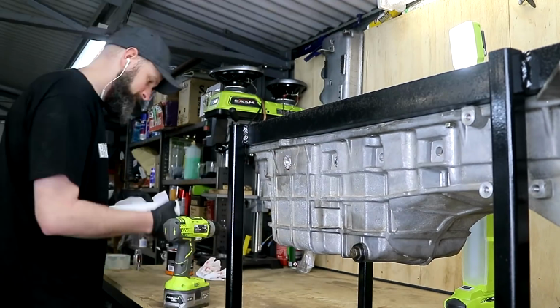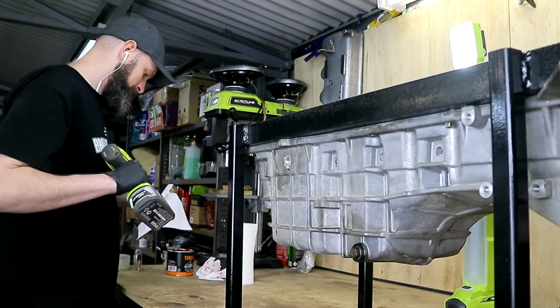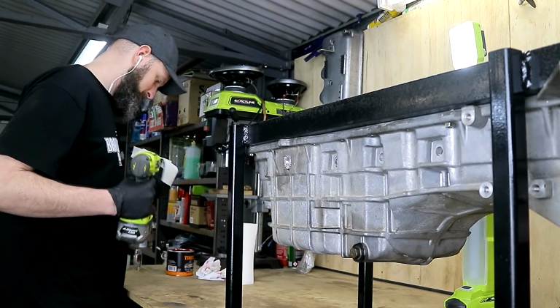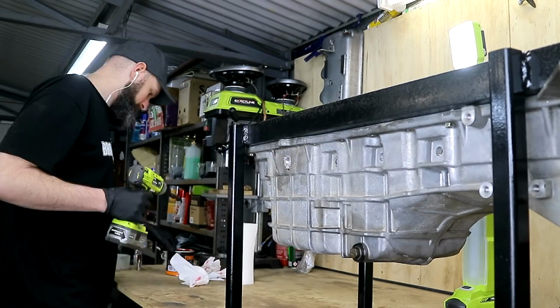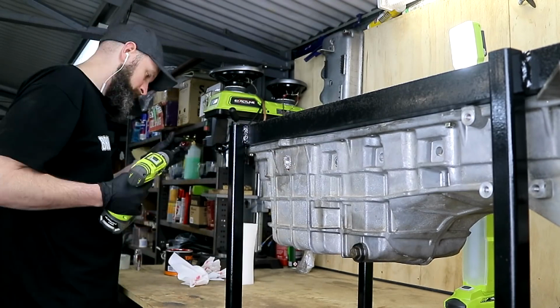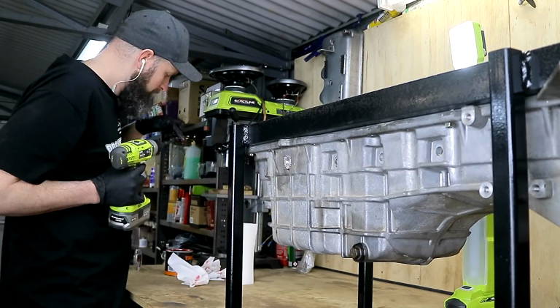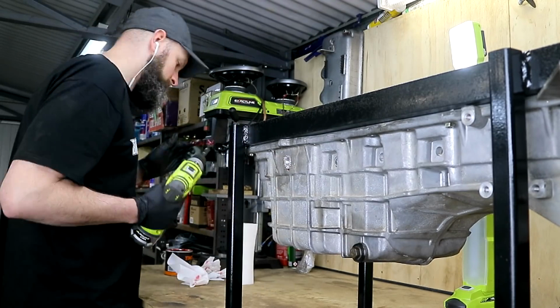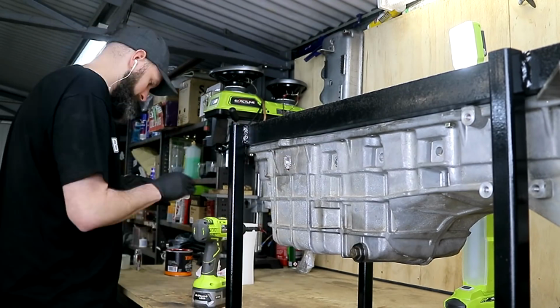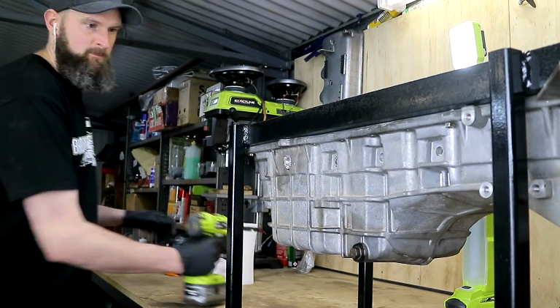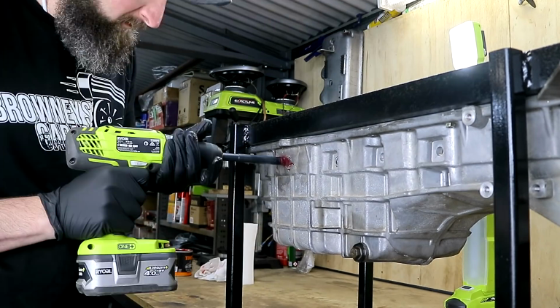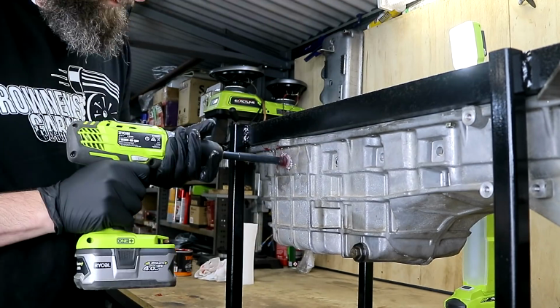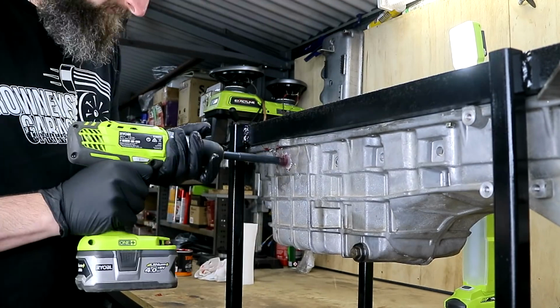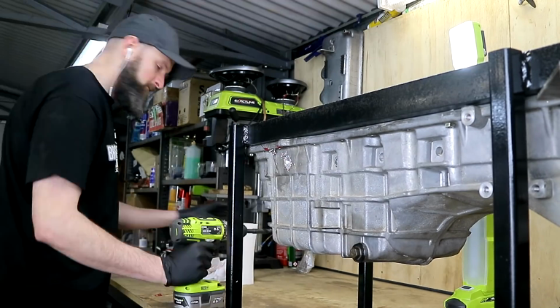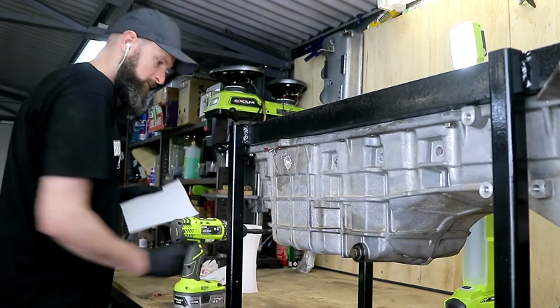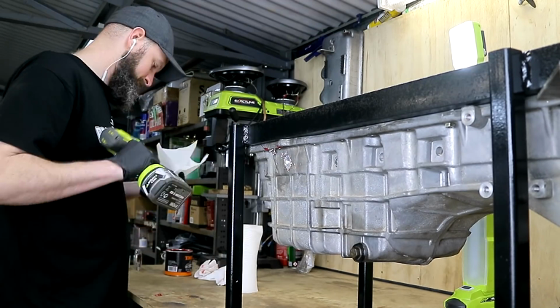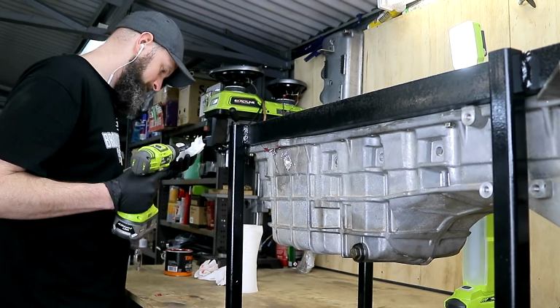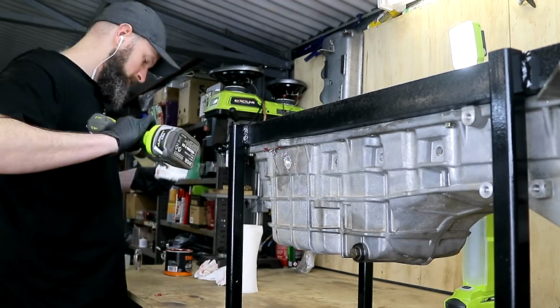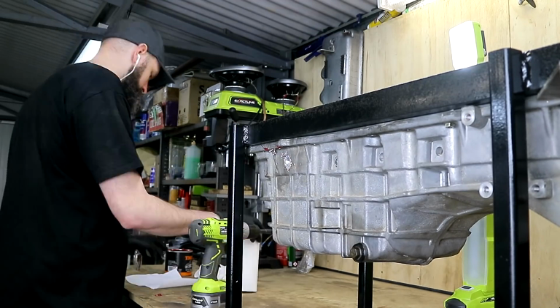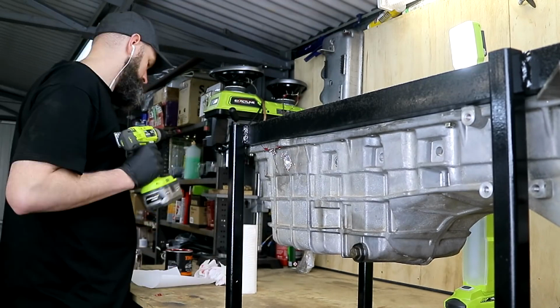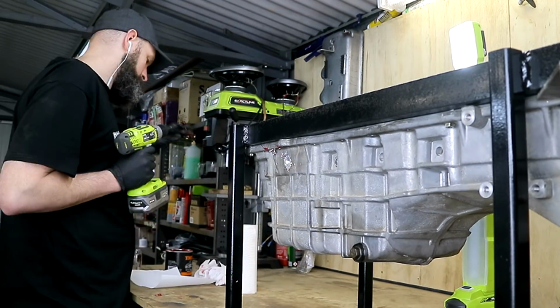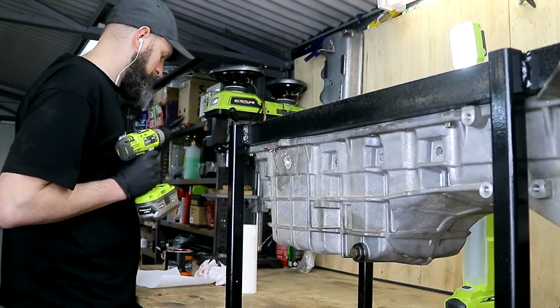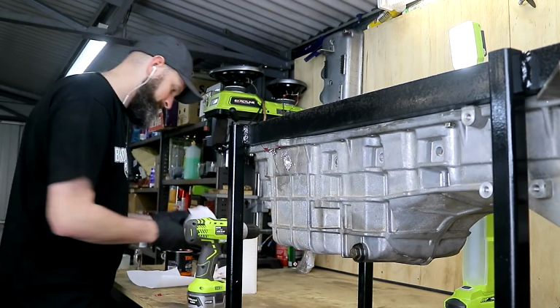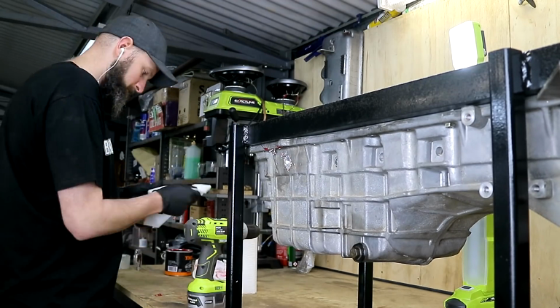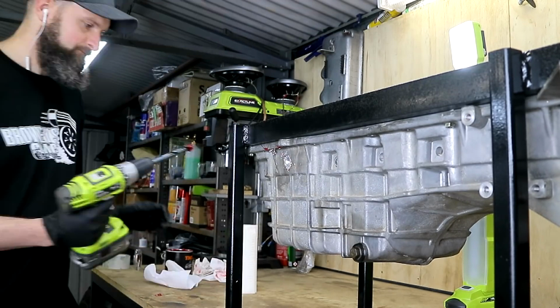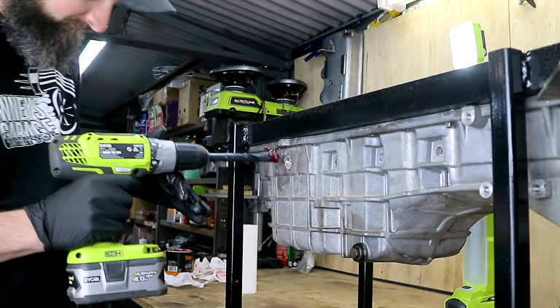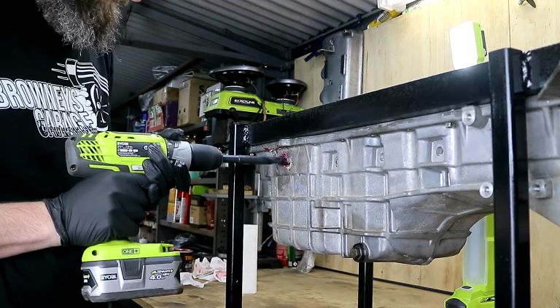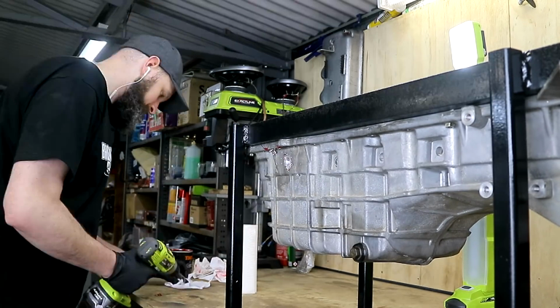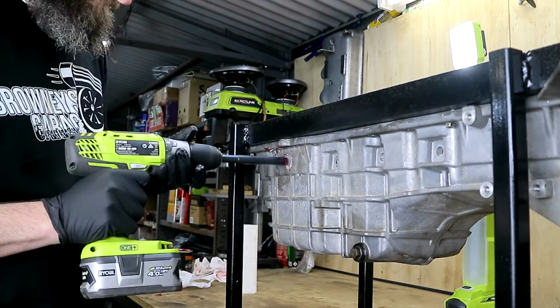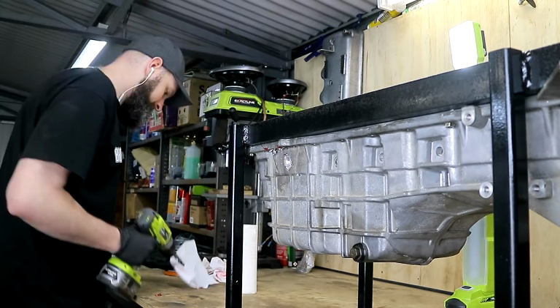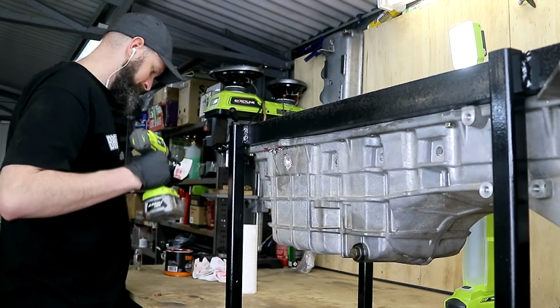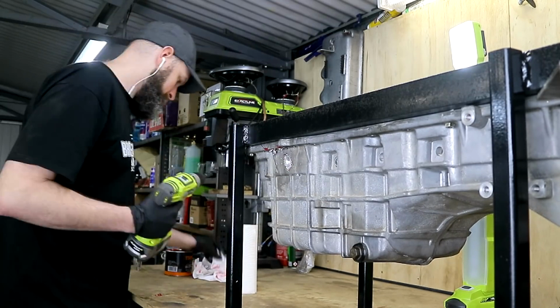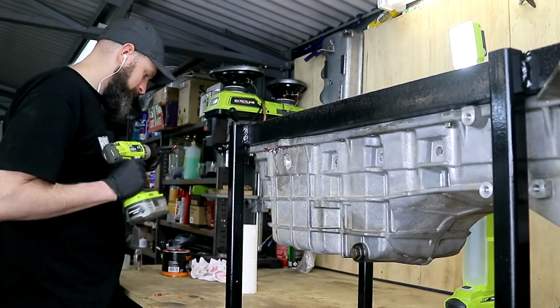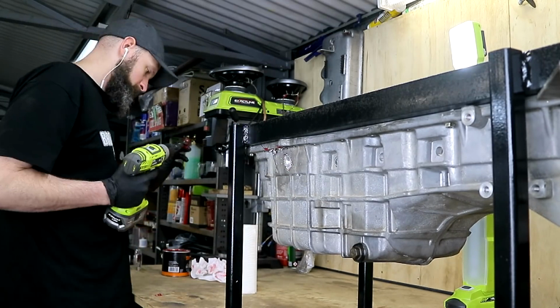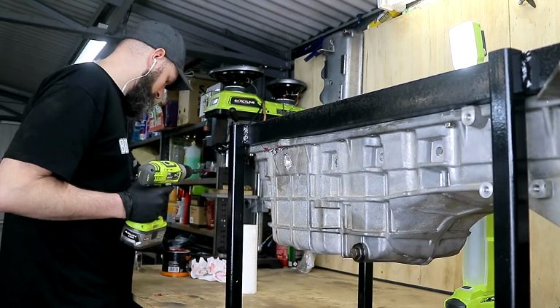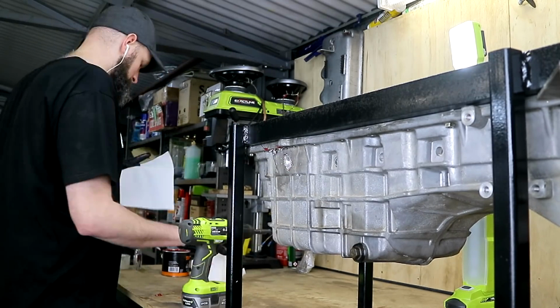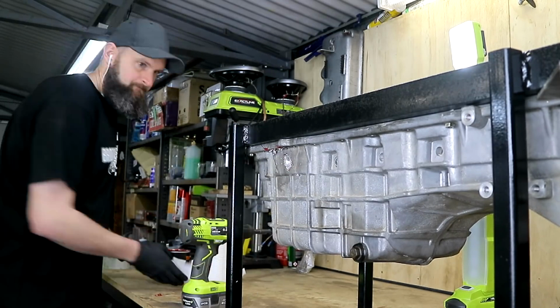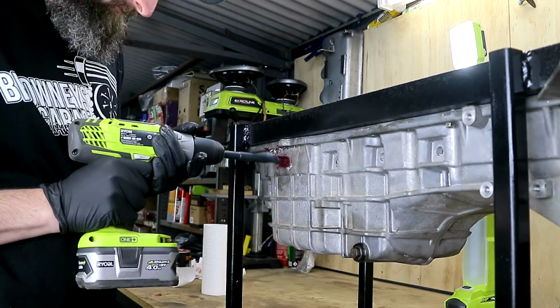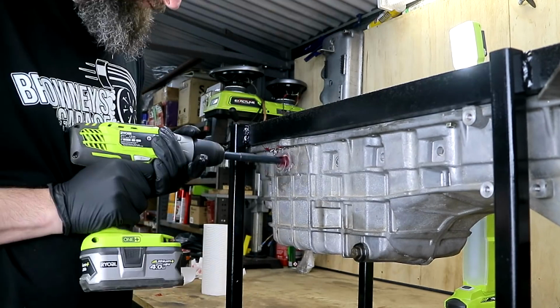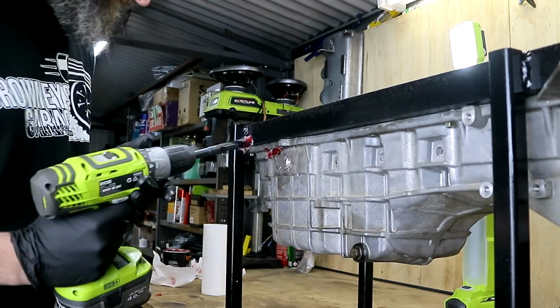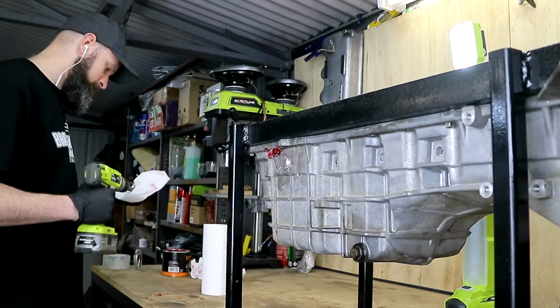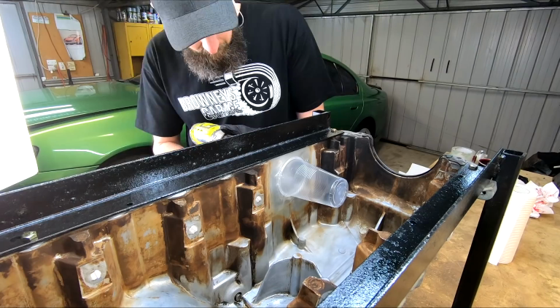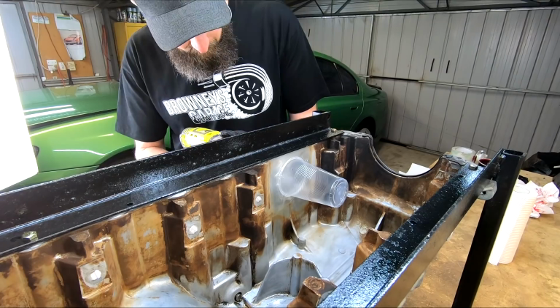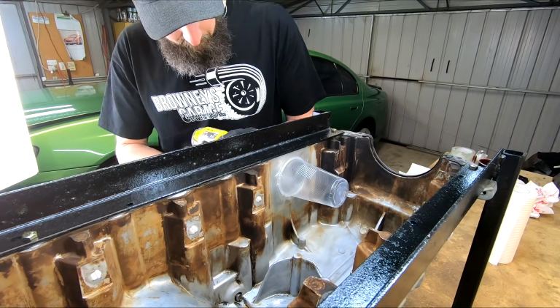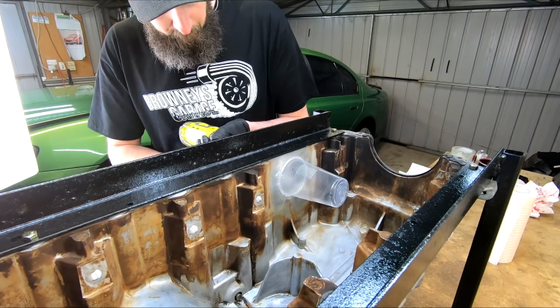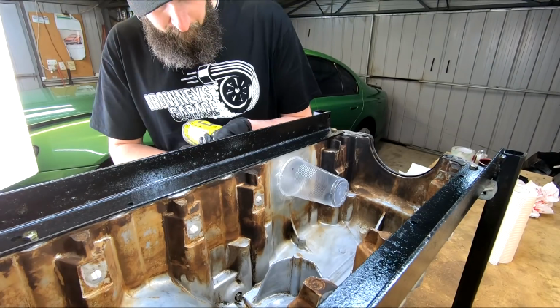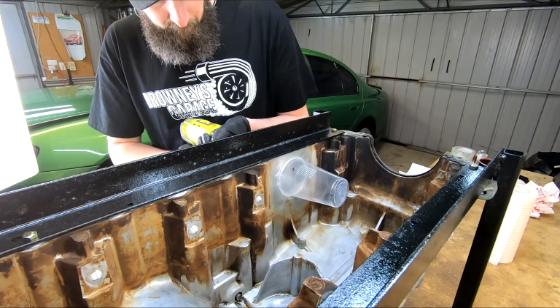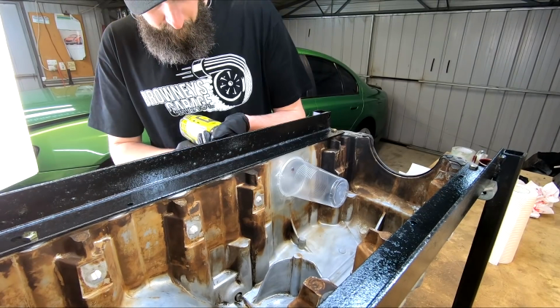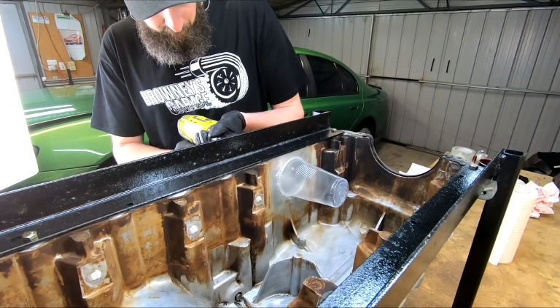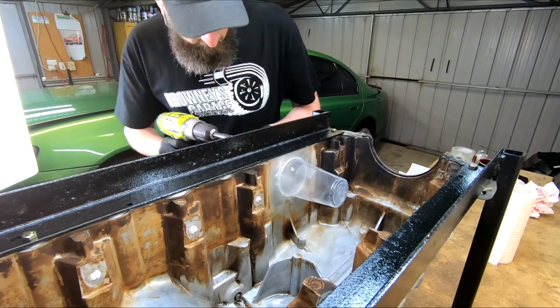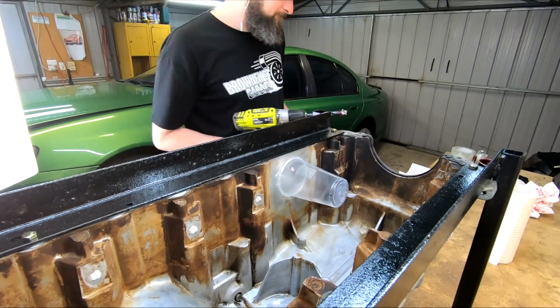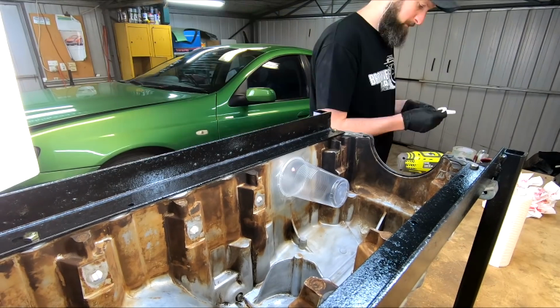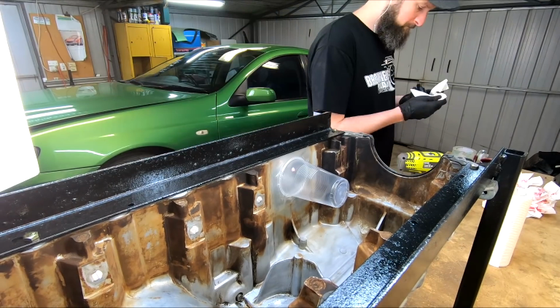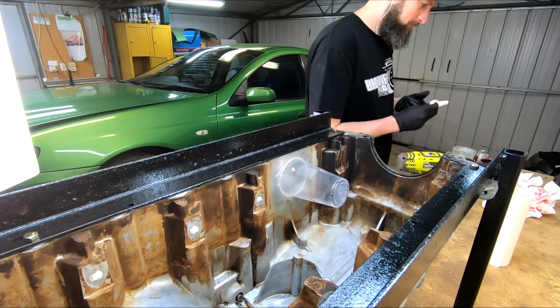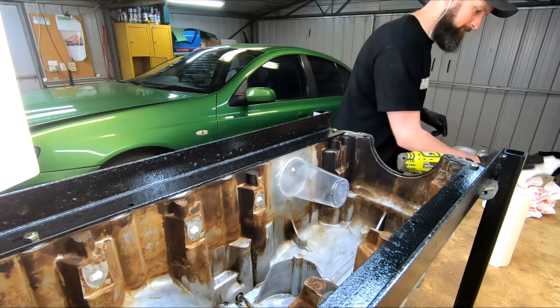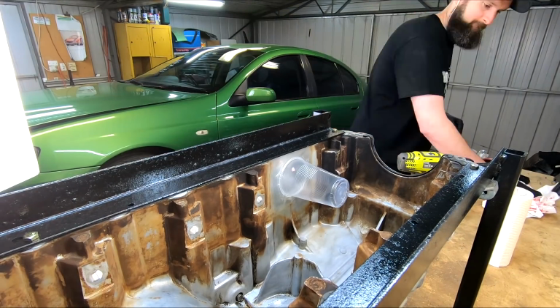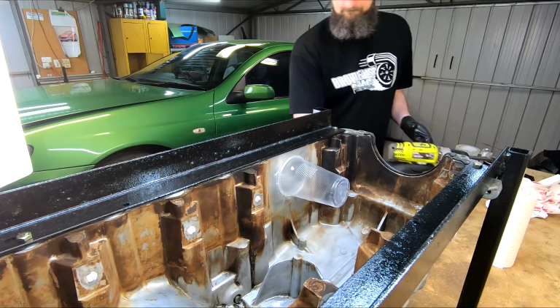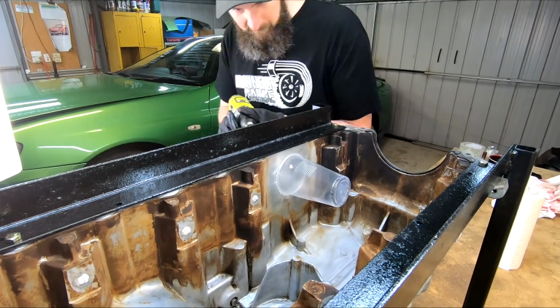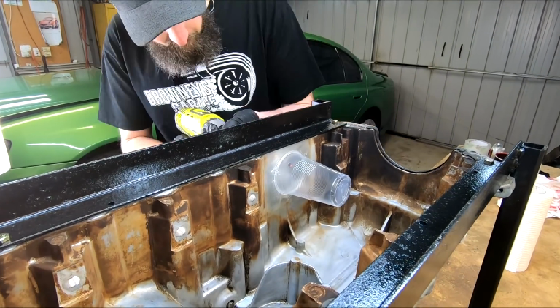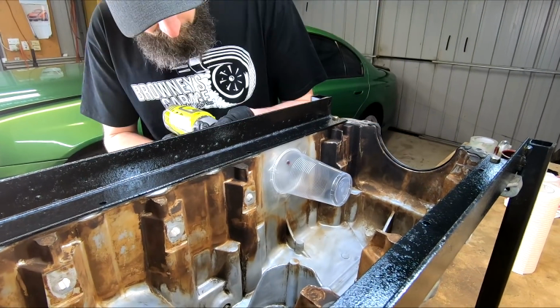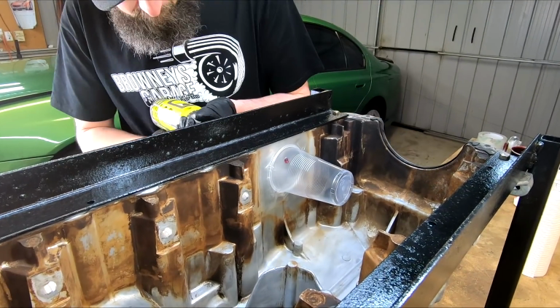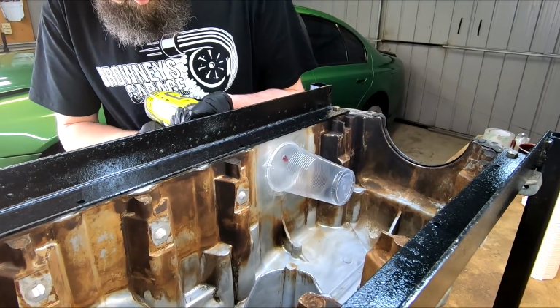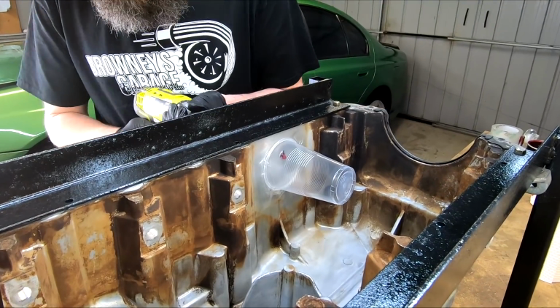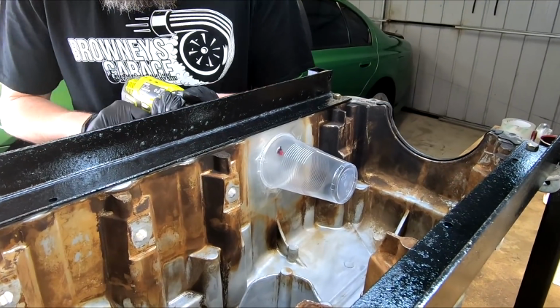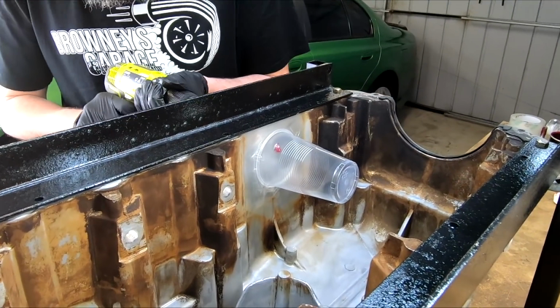Before we look at the results for those up close, let's knock out the alloy sump as well. A nice thick section high up is picked for this and drilled, having plenty of patience to keep changing the grease.